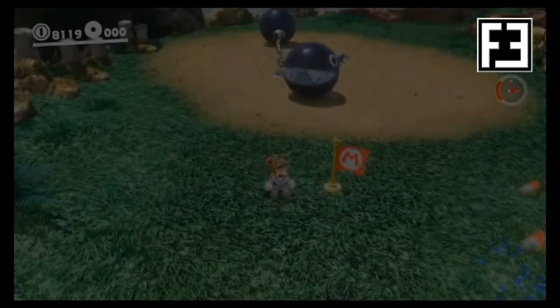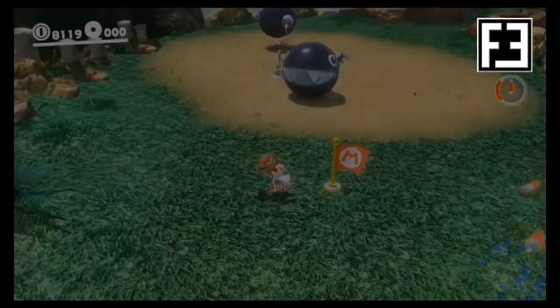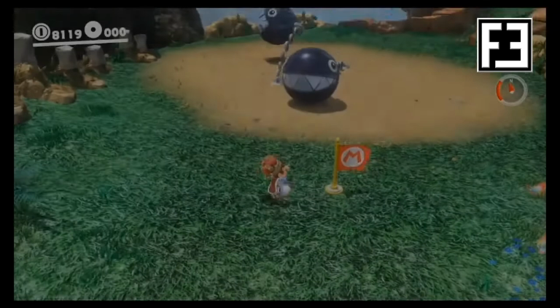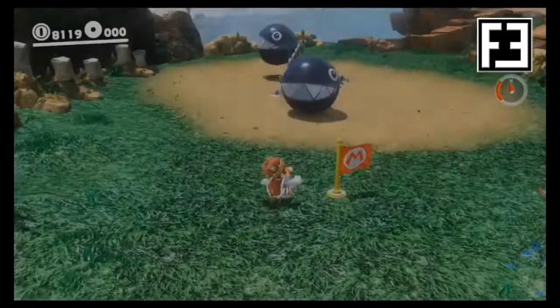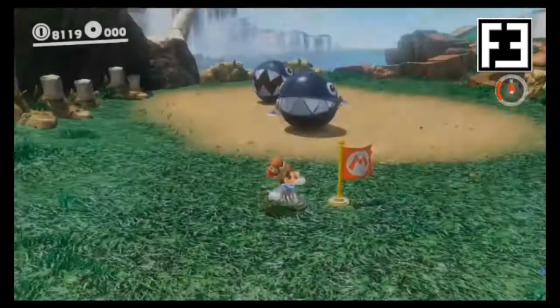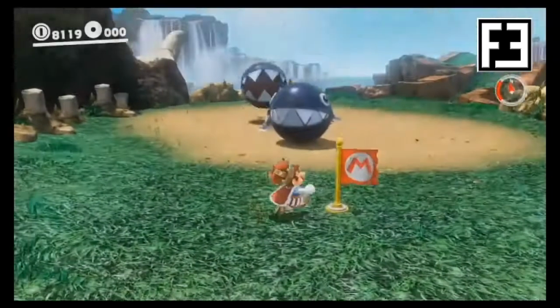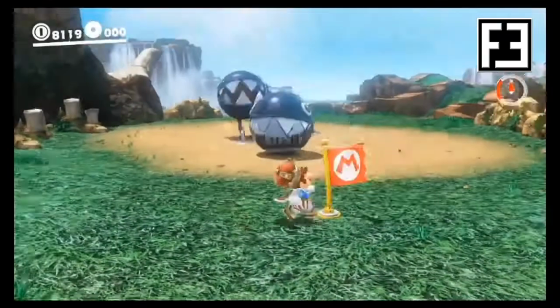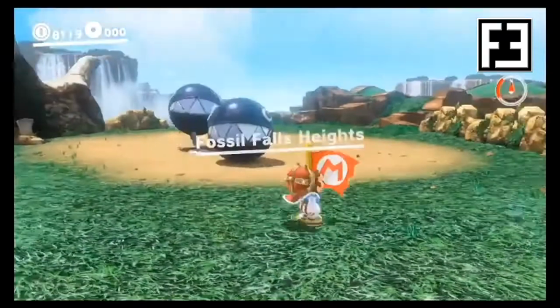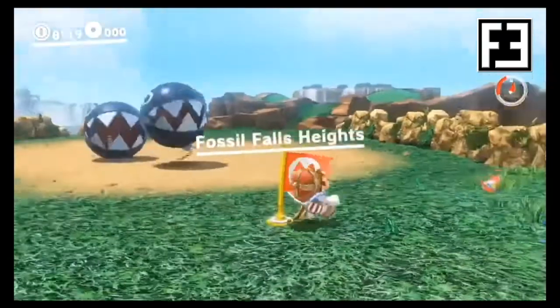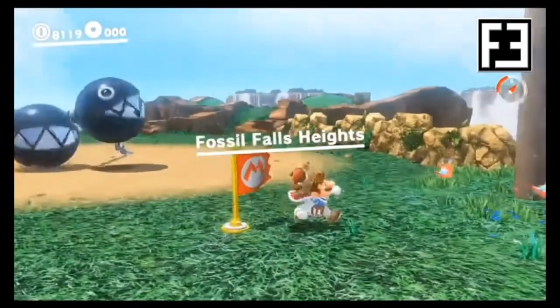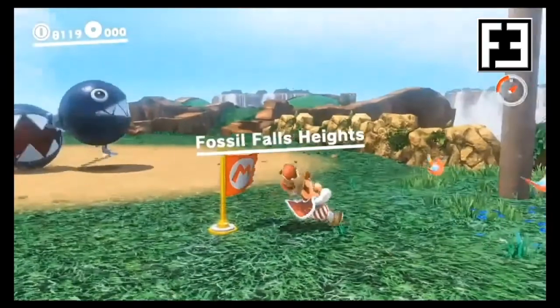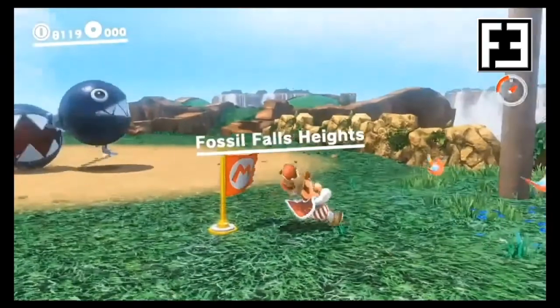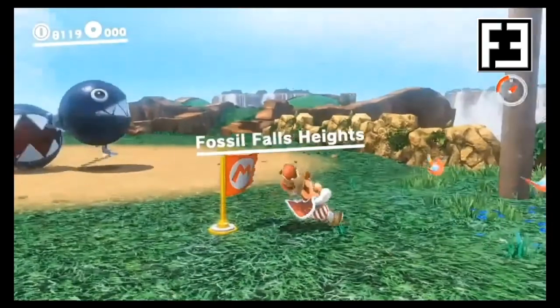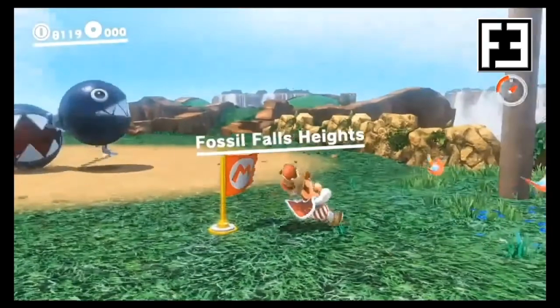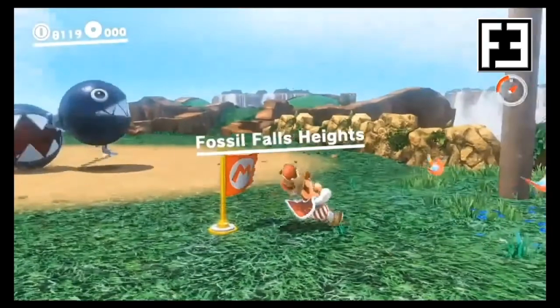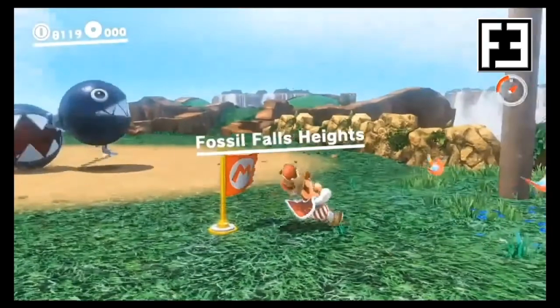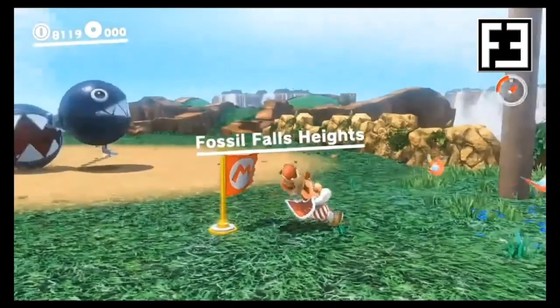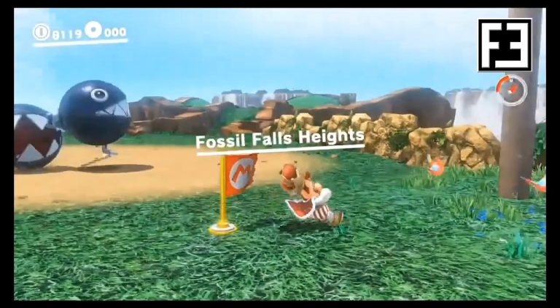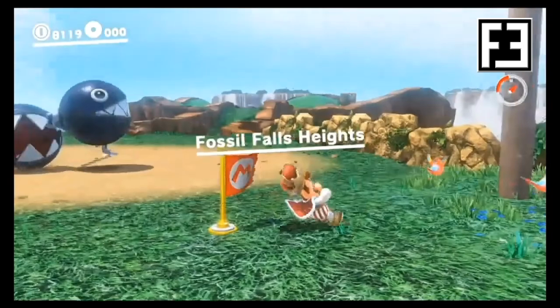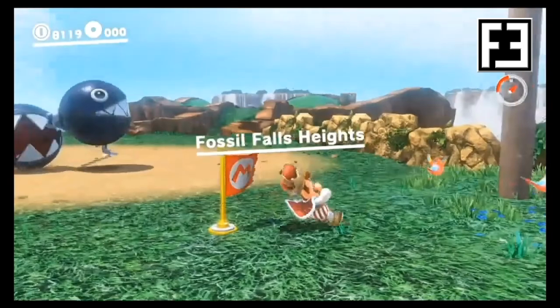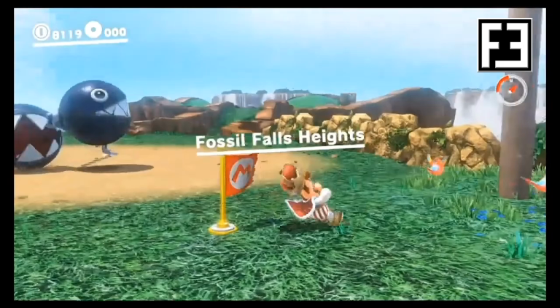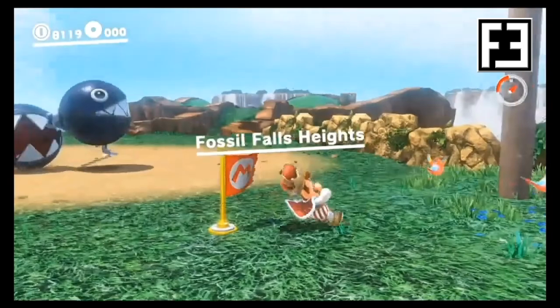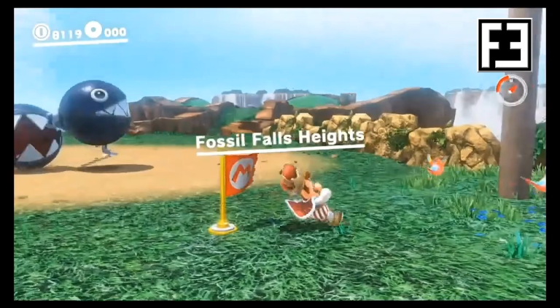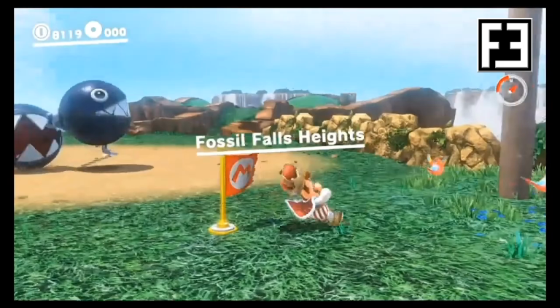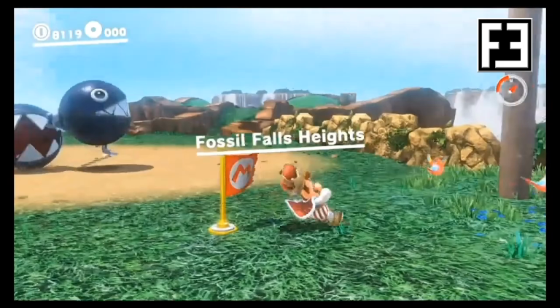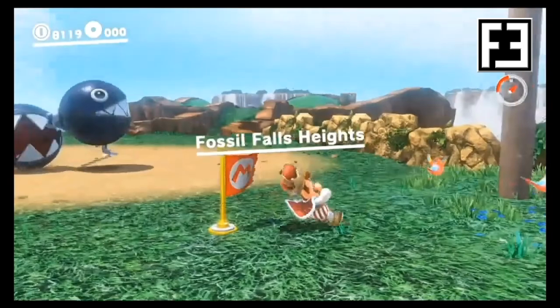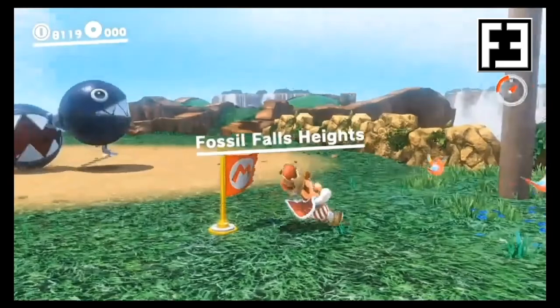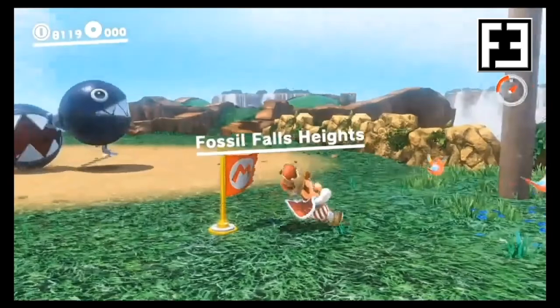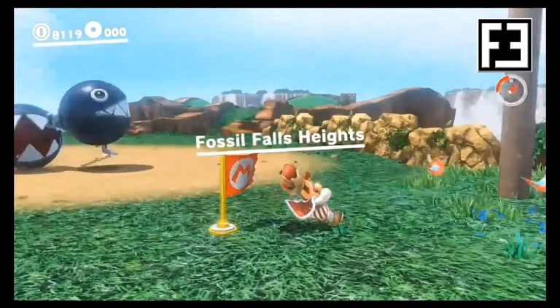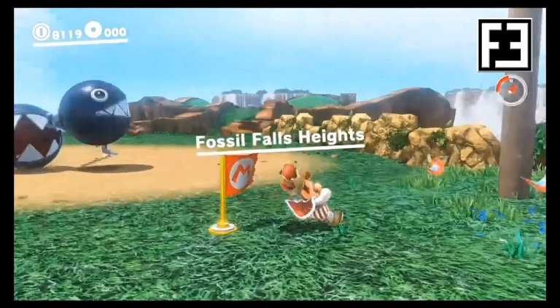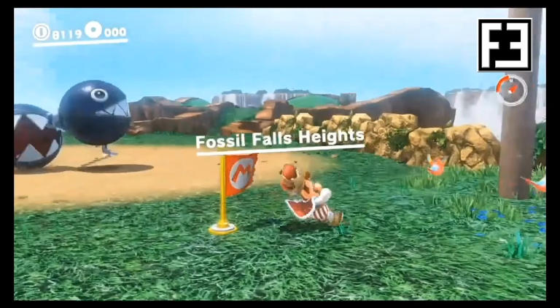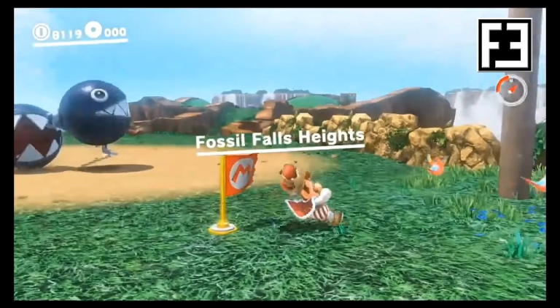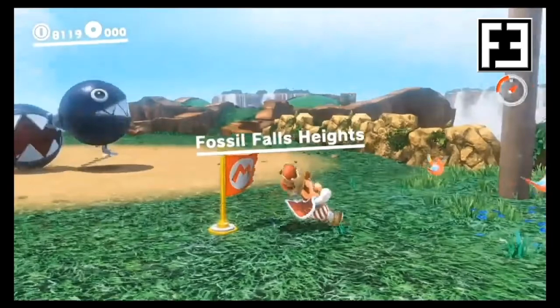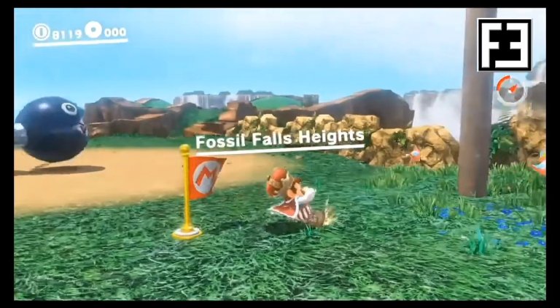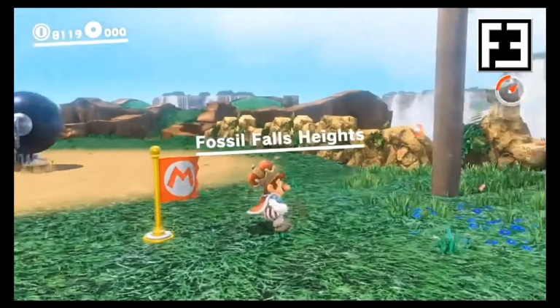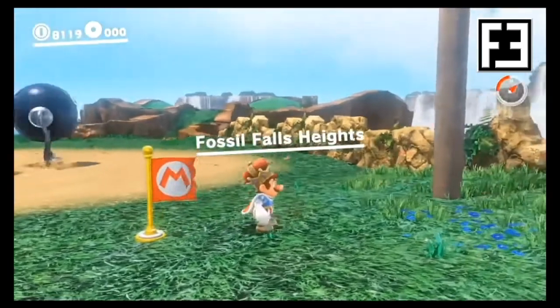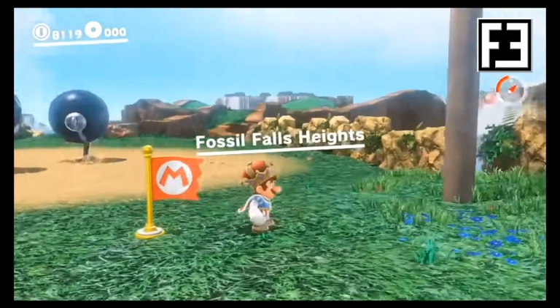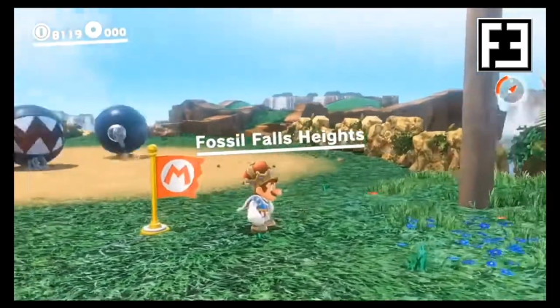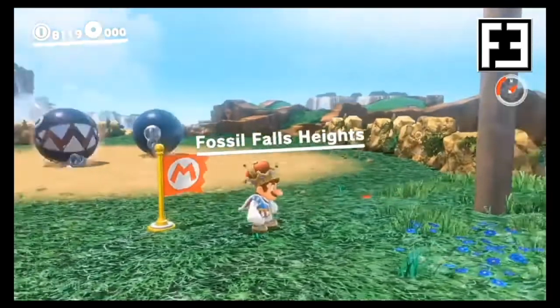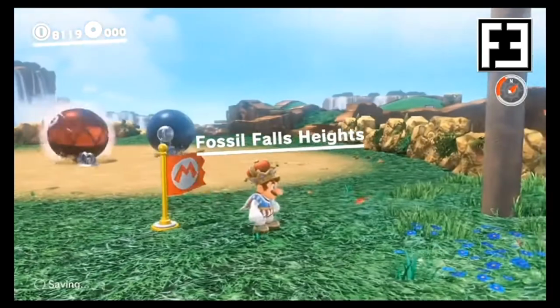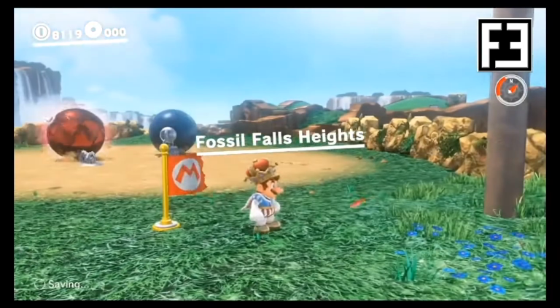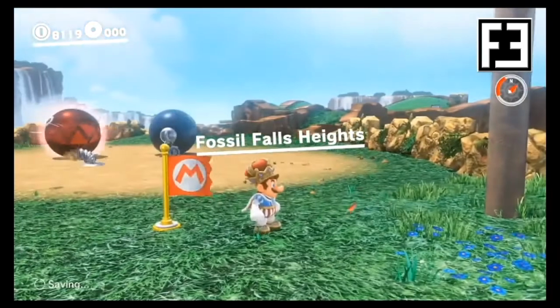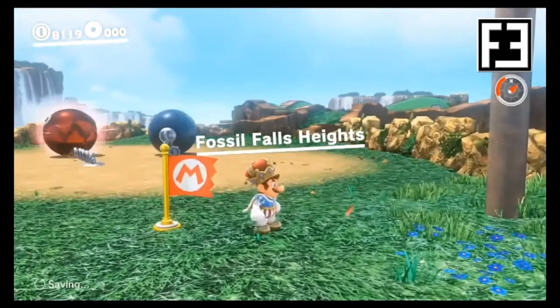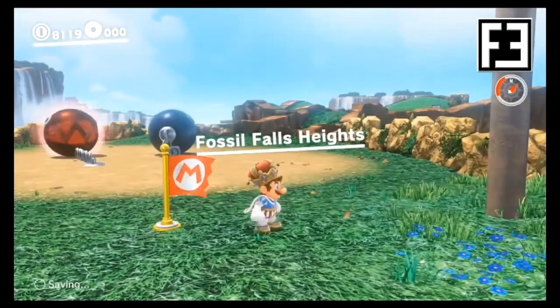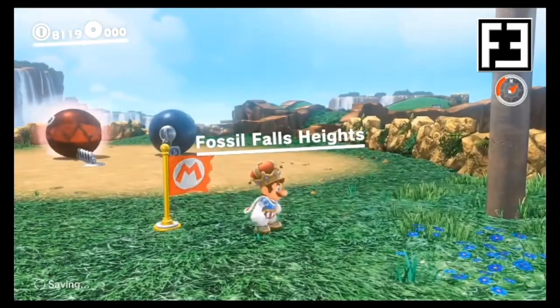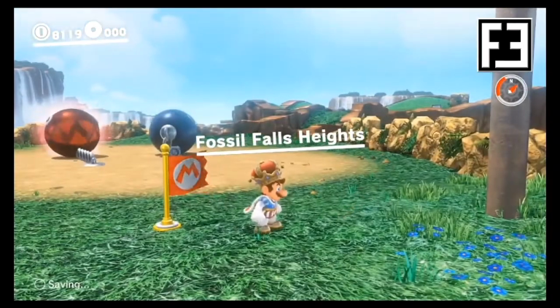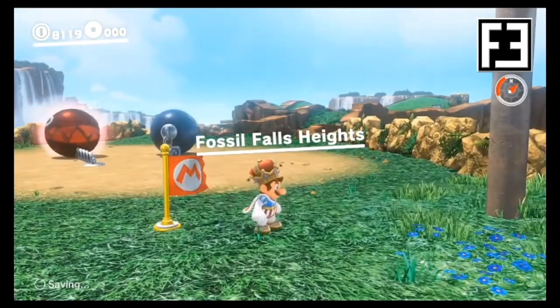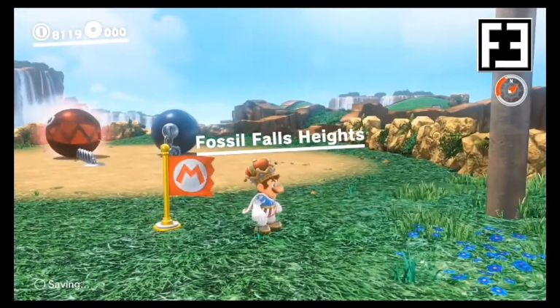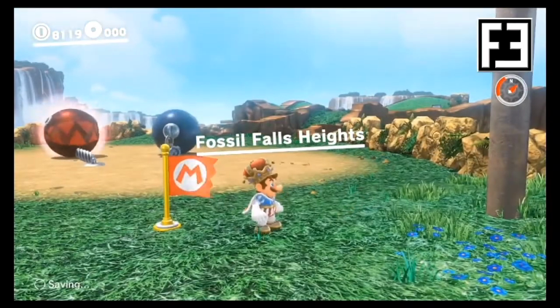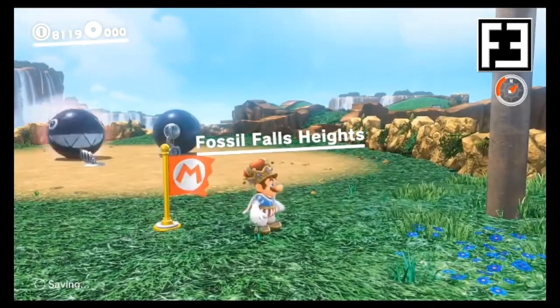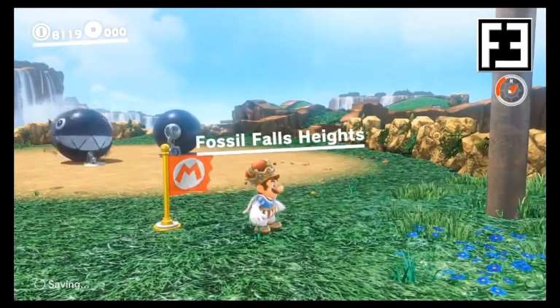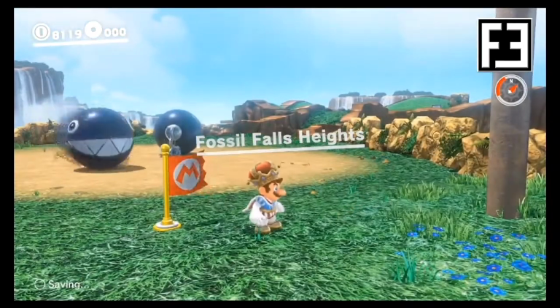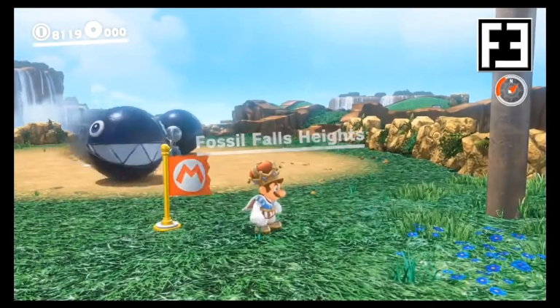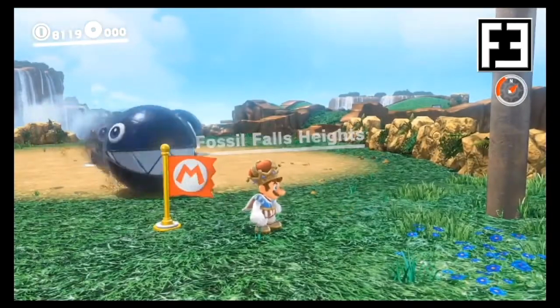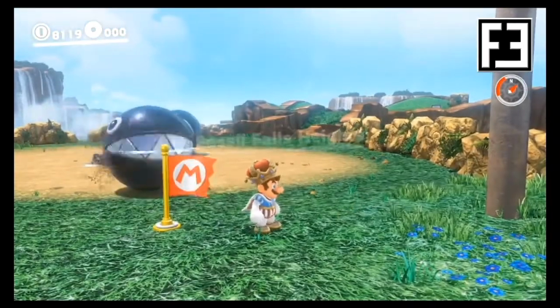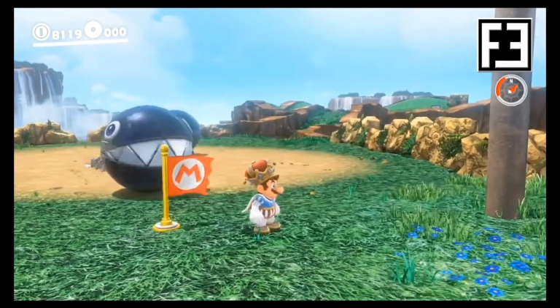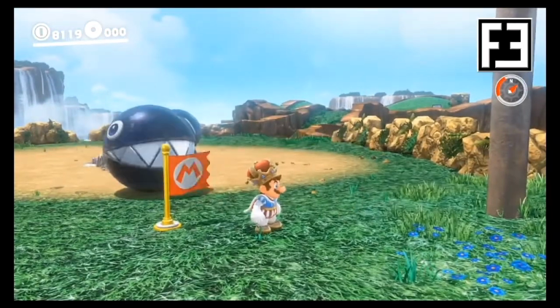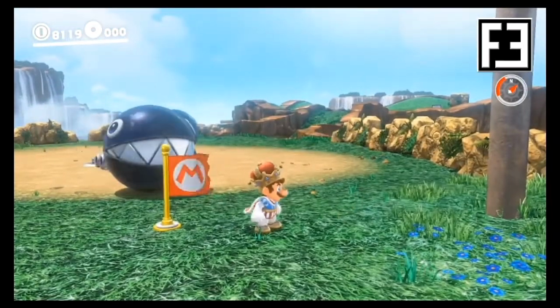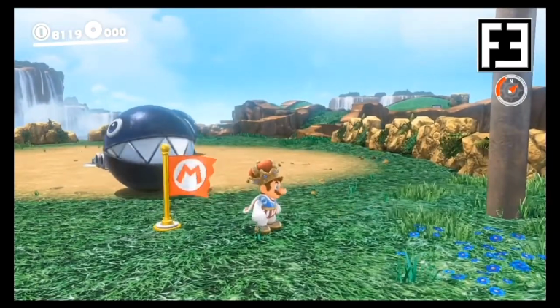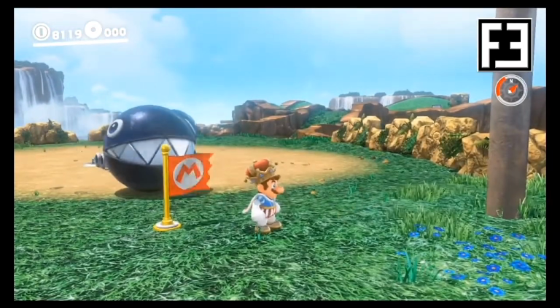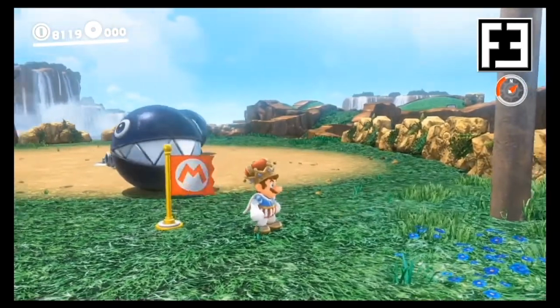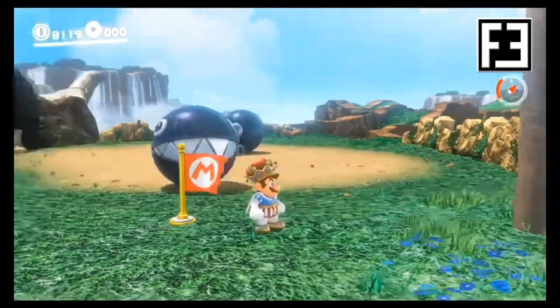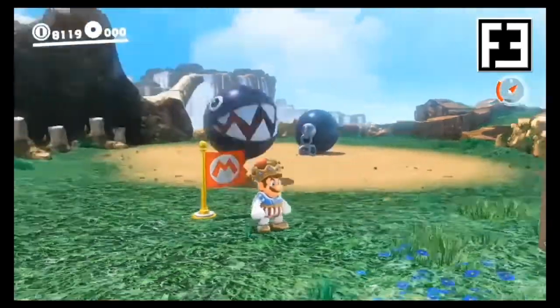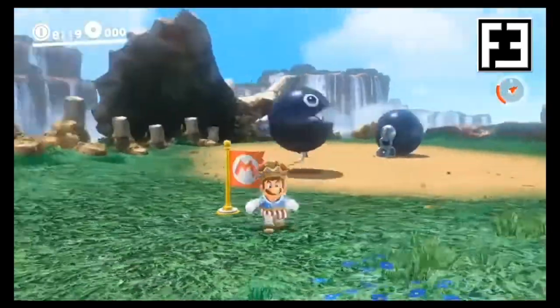Next, in the Cascade Kingdom, starting from the Fossil Falls Heights checkpoint, we'll find Peach waiting next to the waterfall.